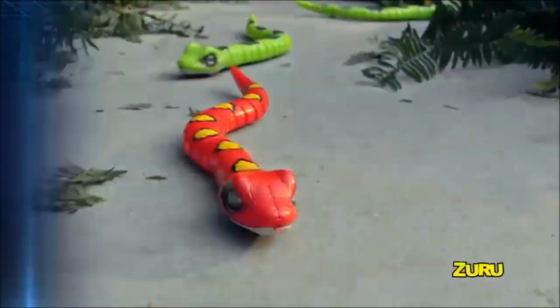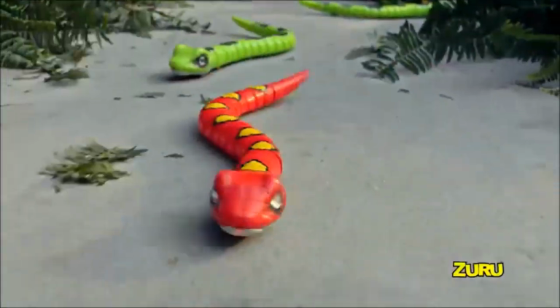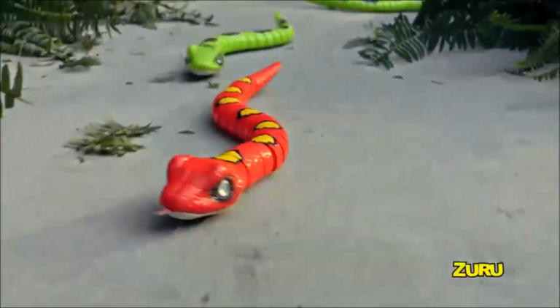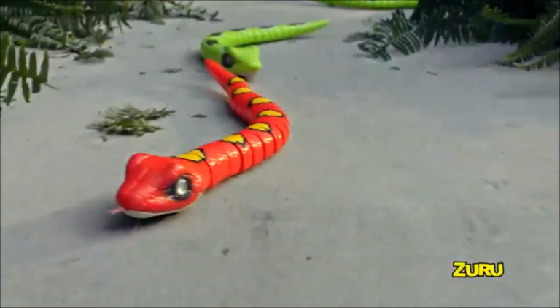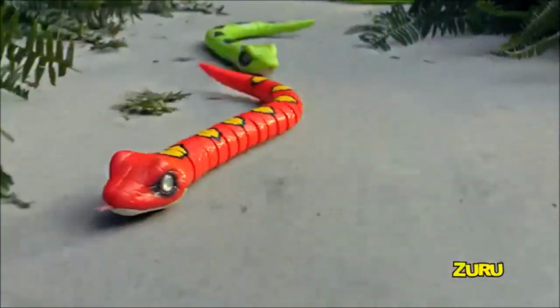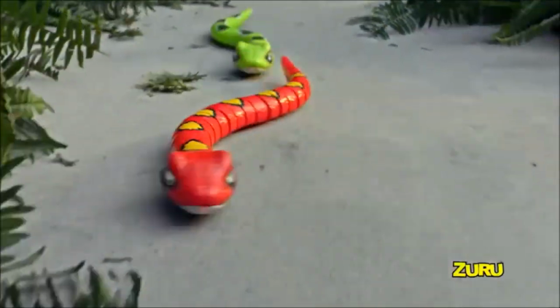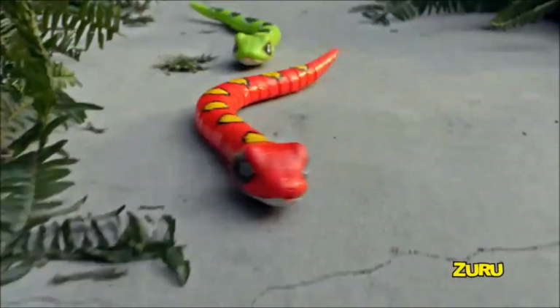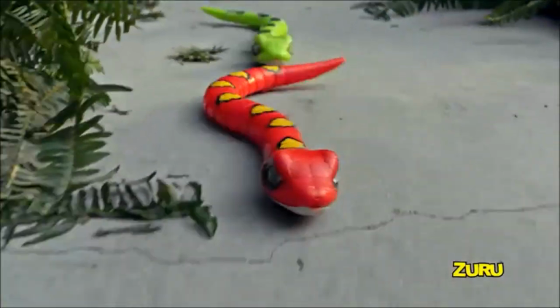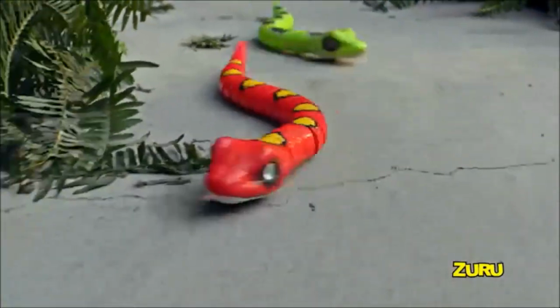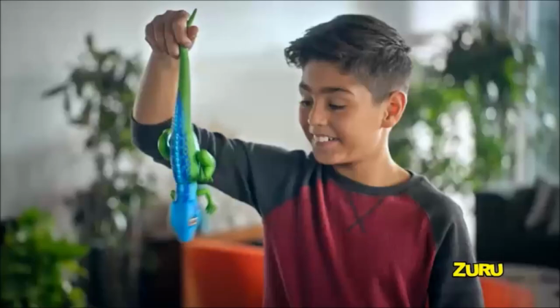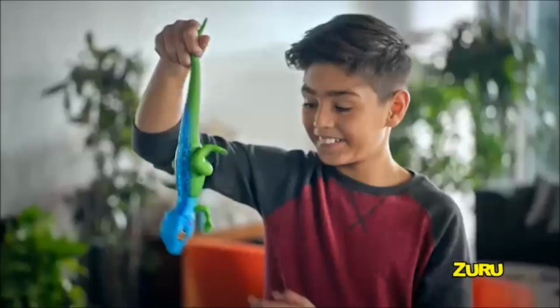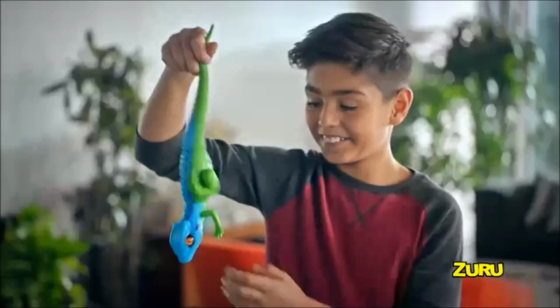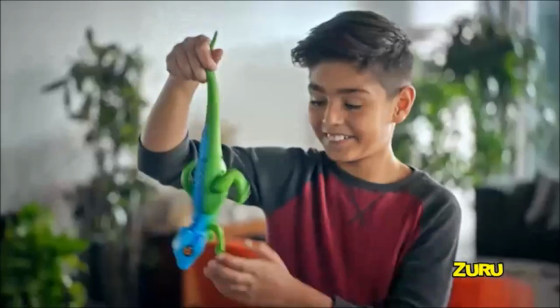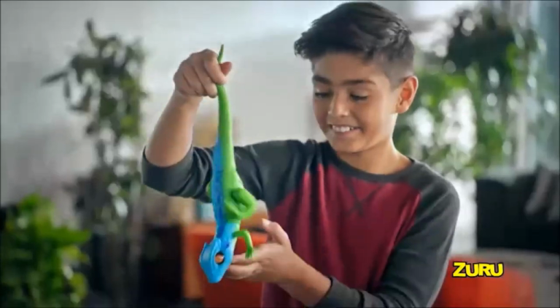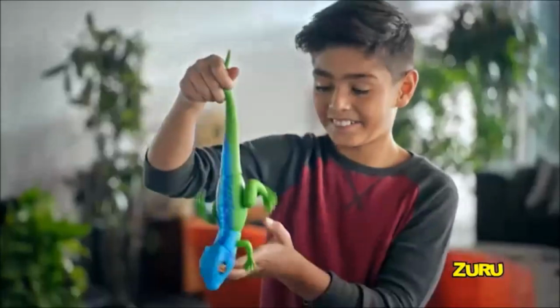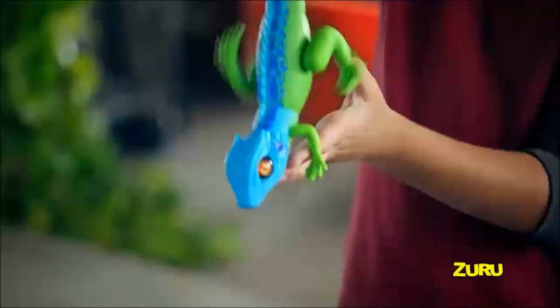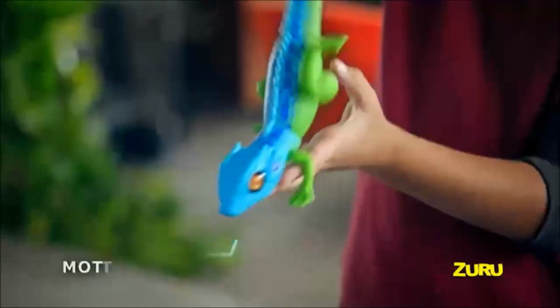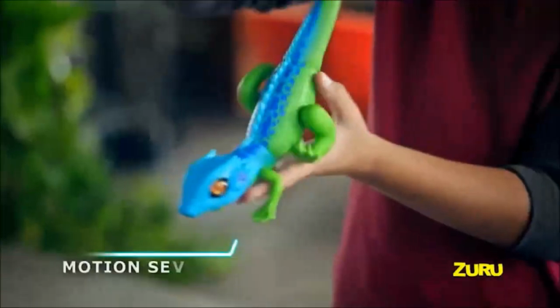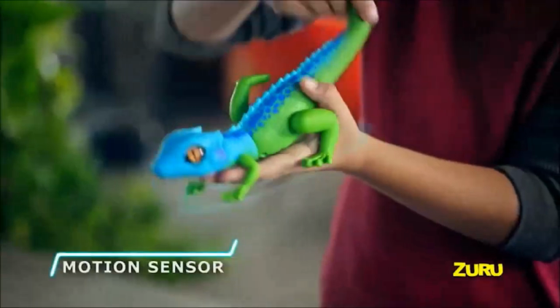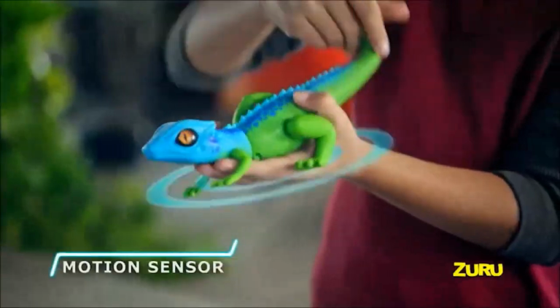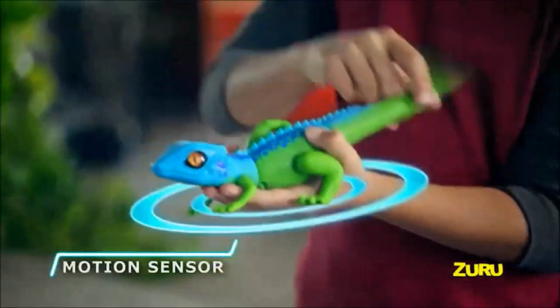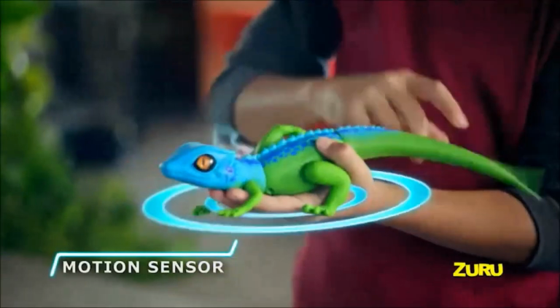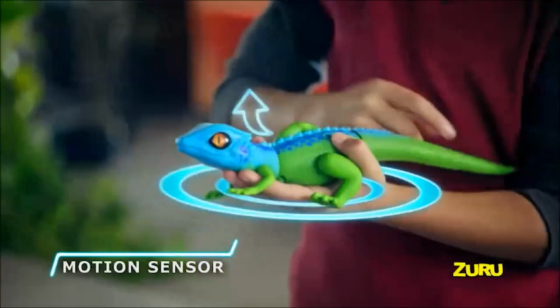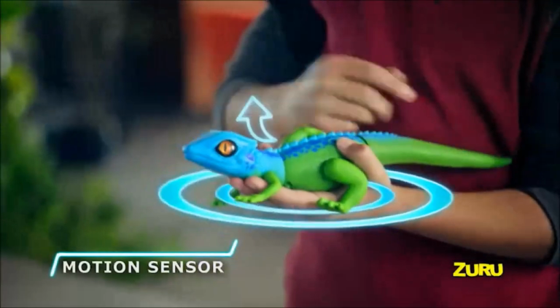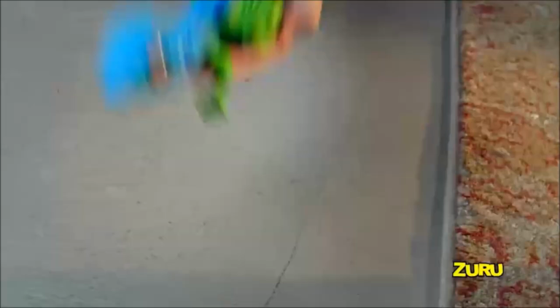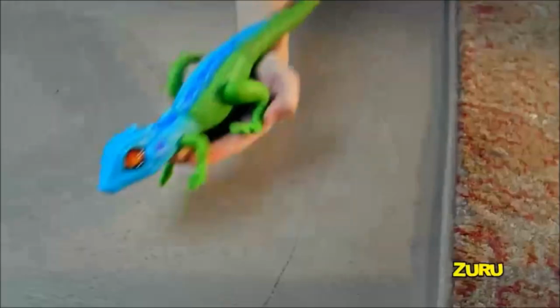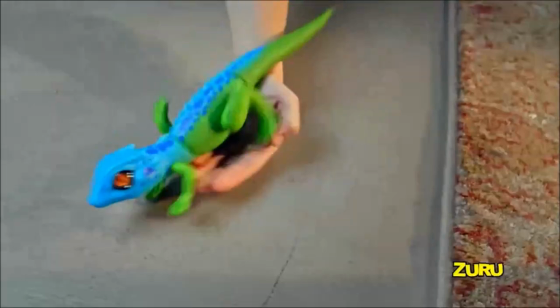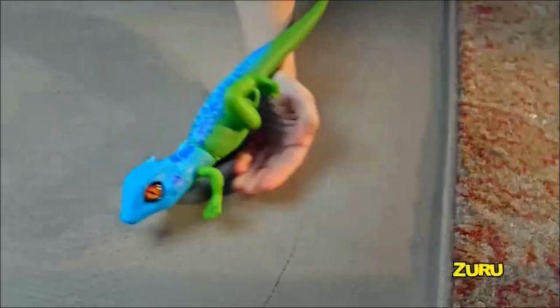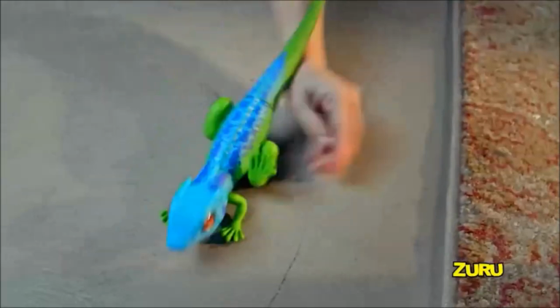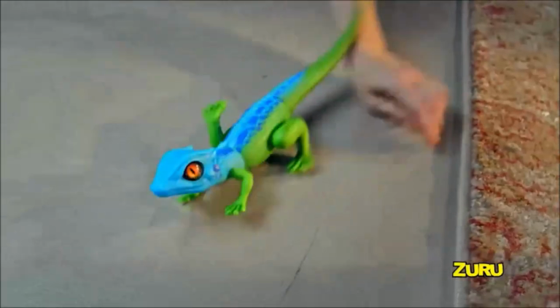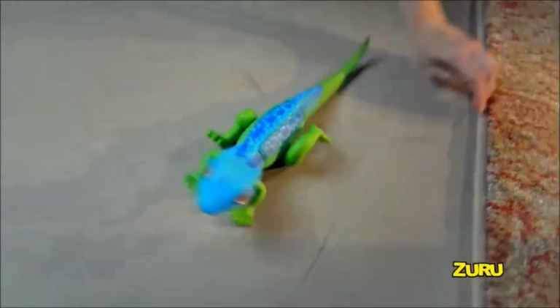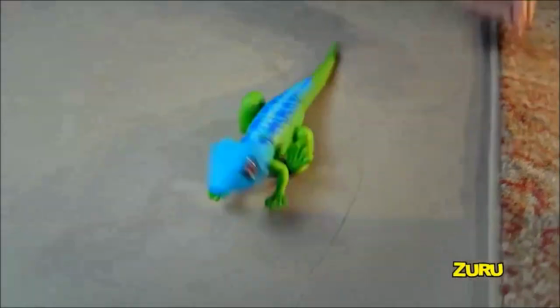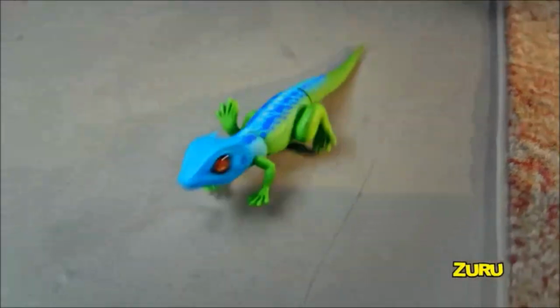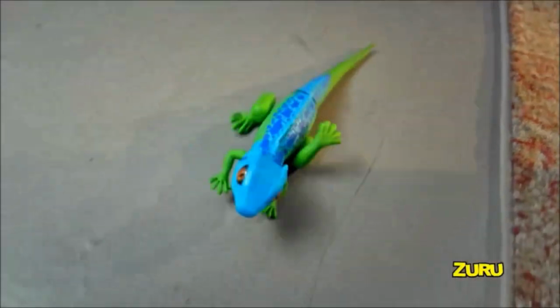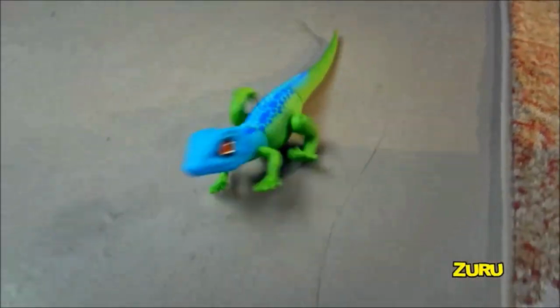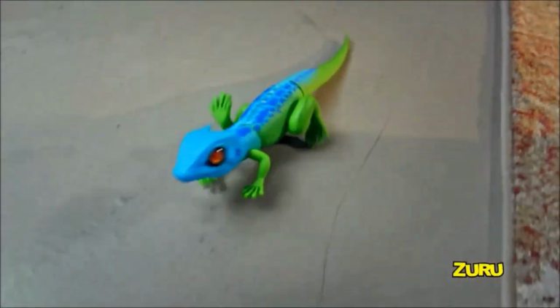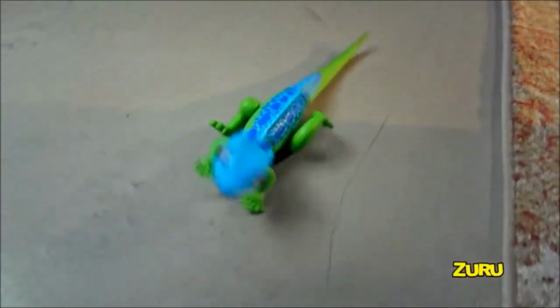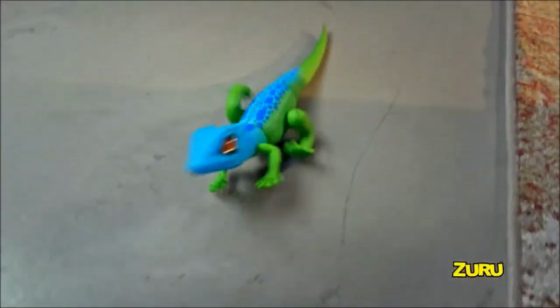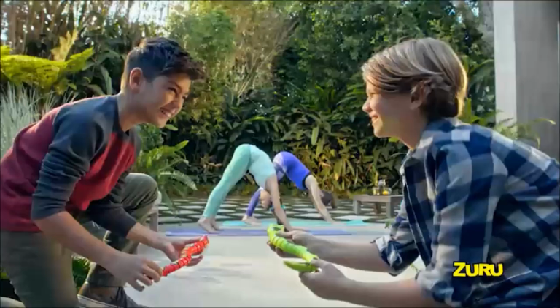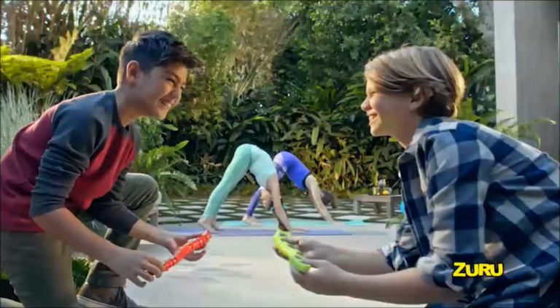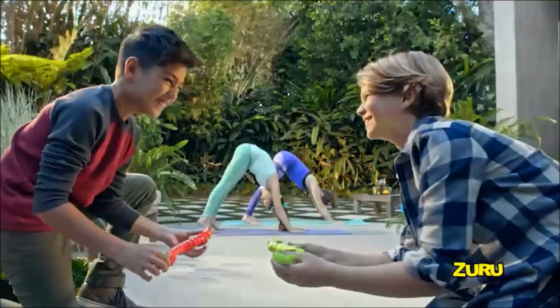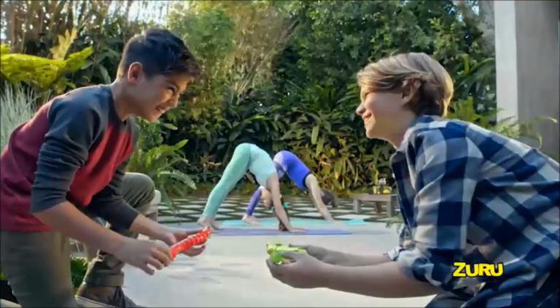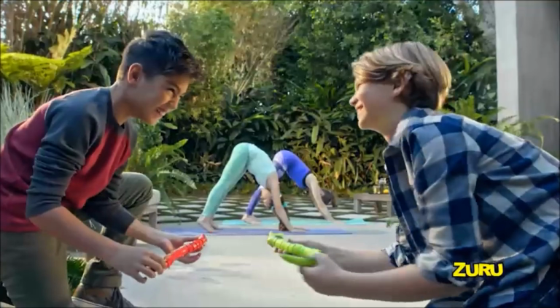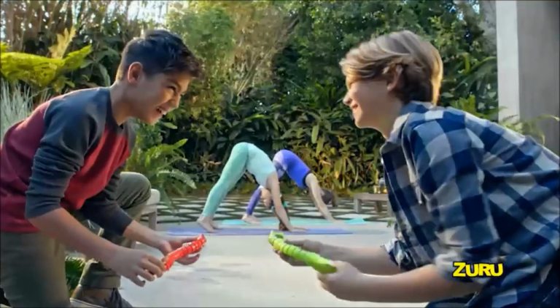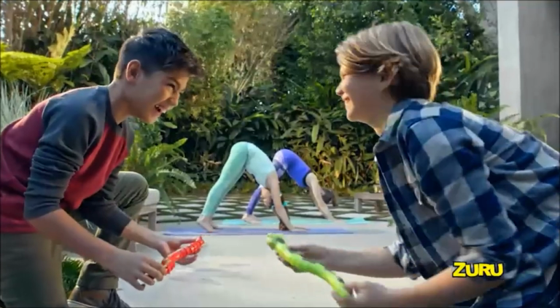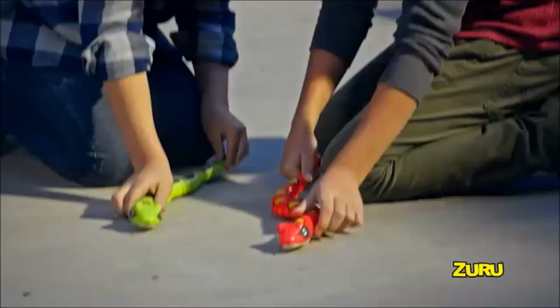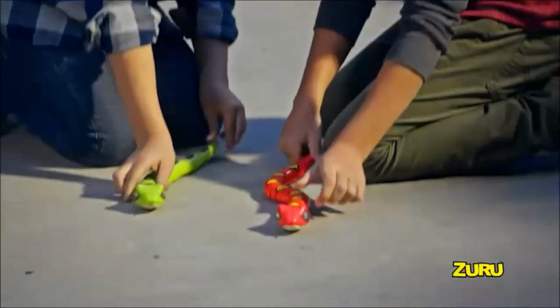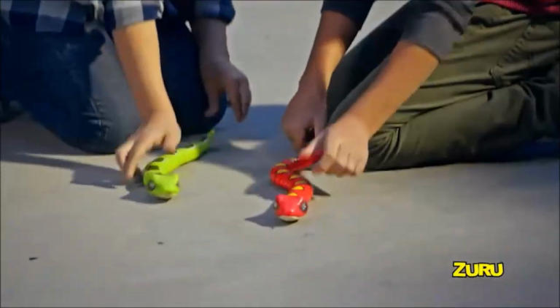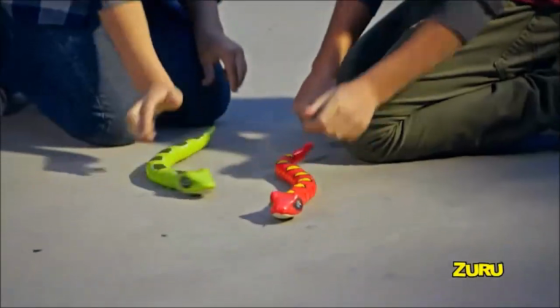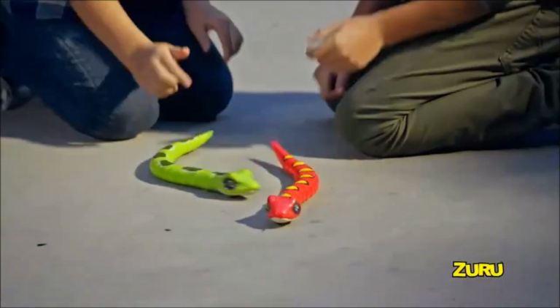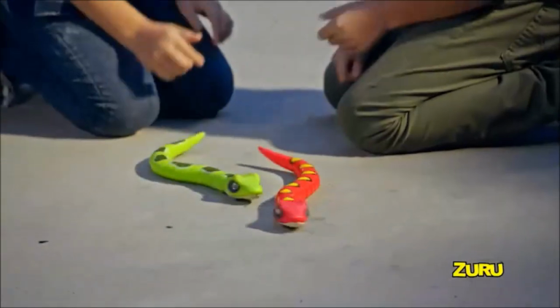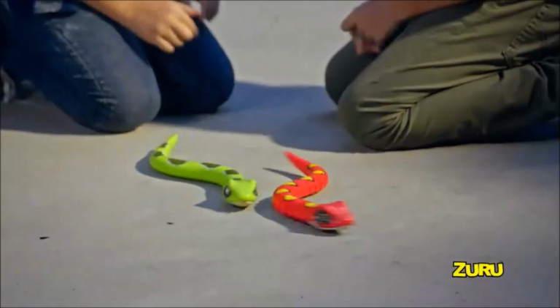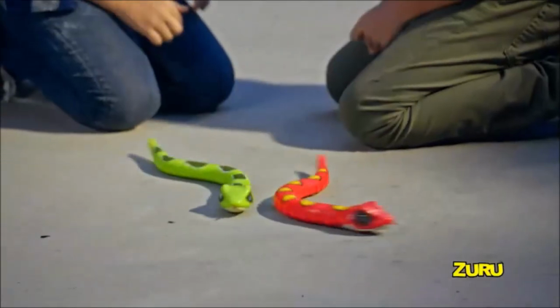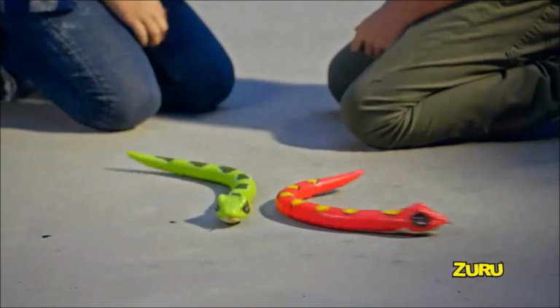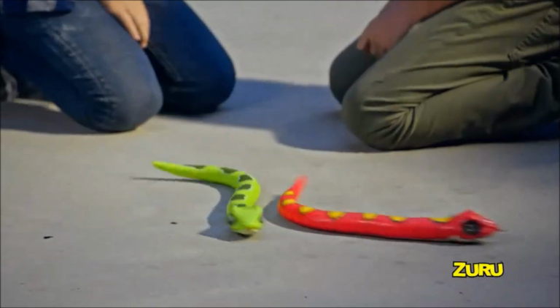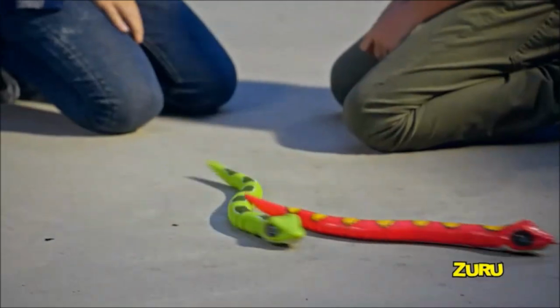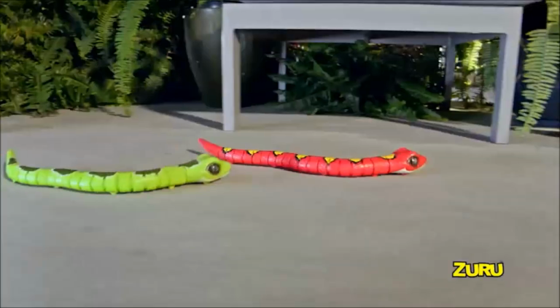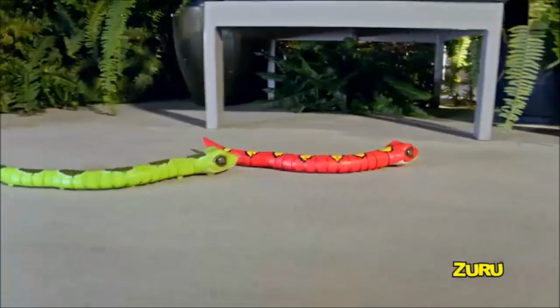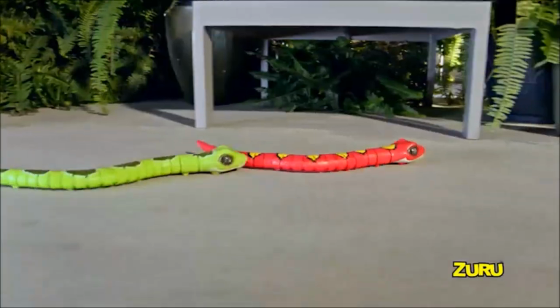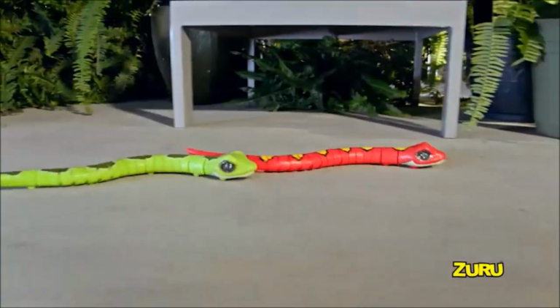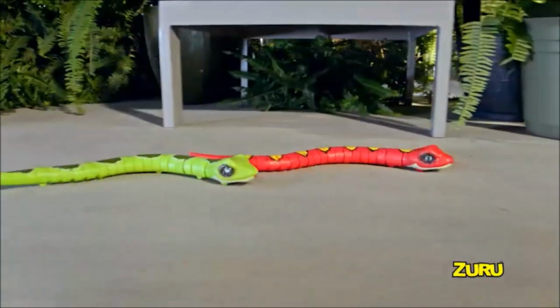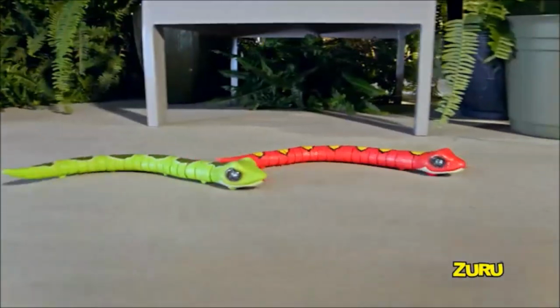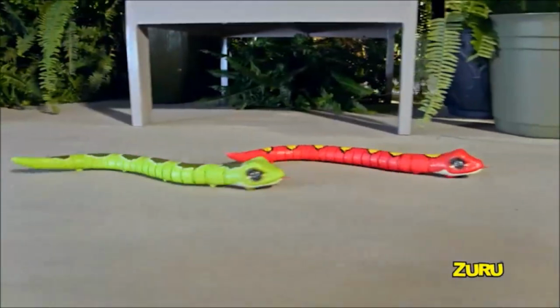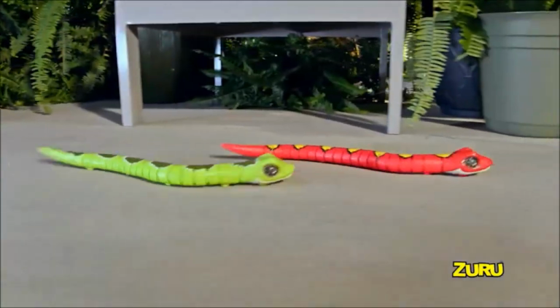You can tame your pet lizard and he'll obey. Then watch him spring to life. Robo-Alive's snake really slithers with real moving eyes and viper-like tongue.